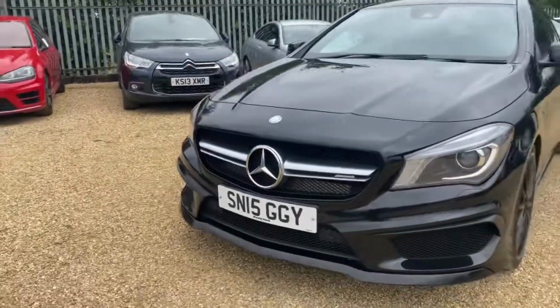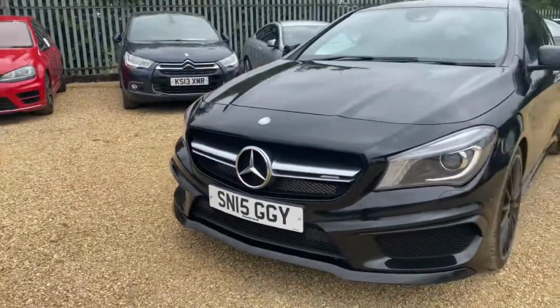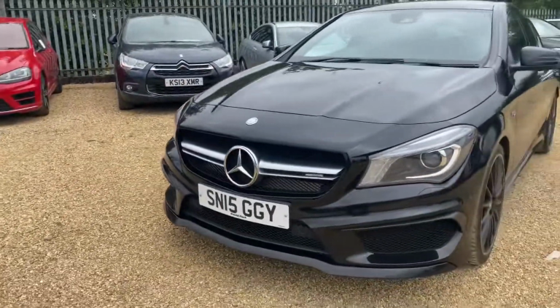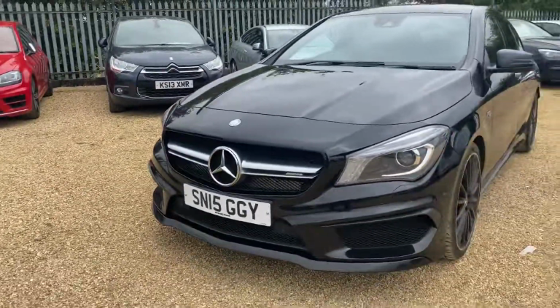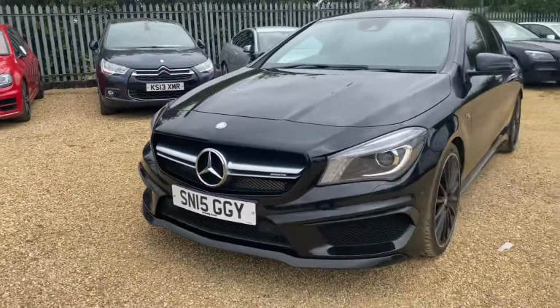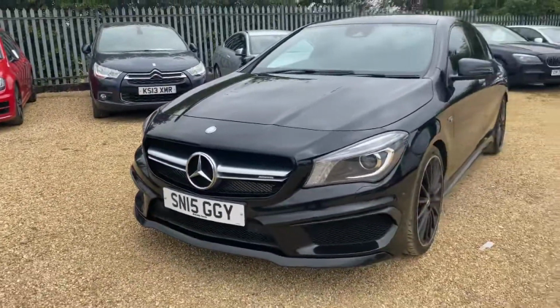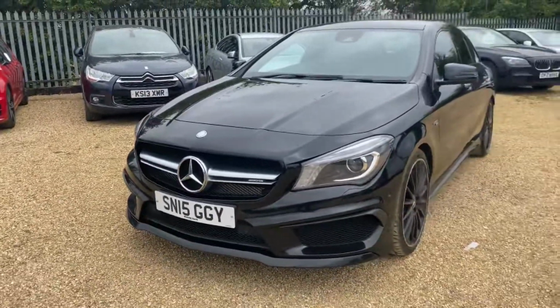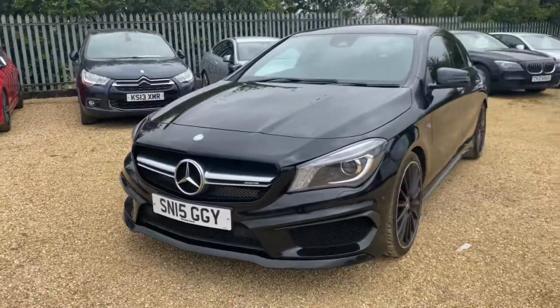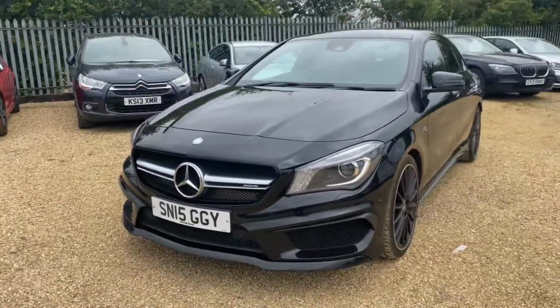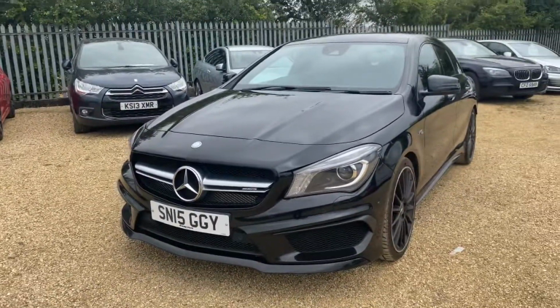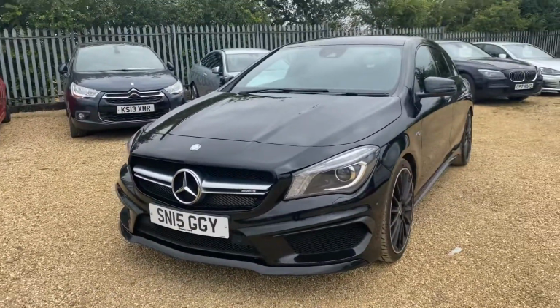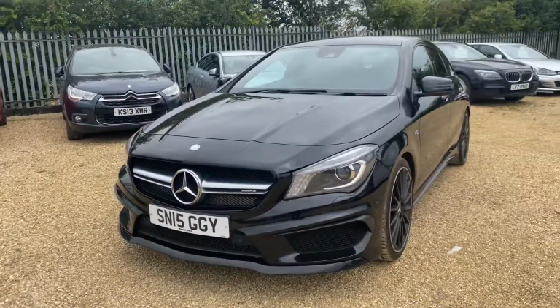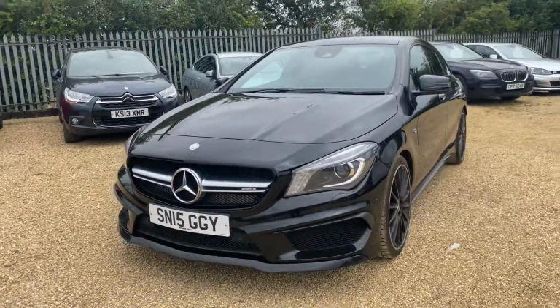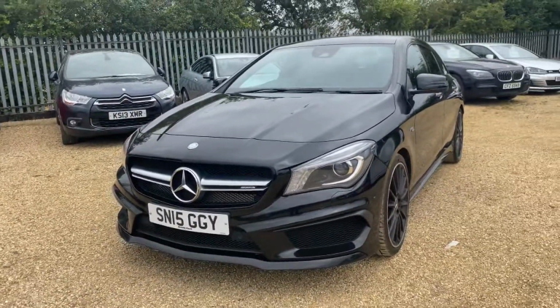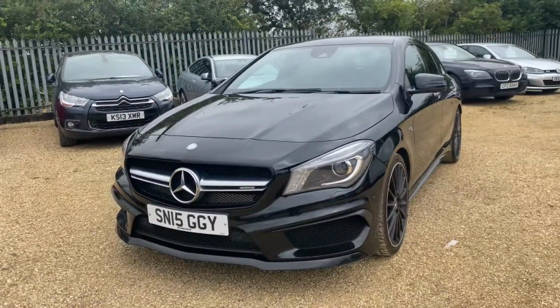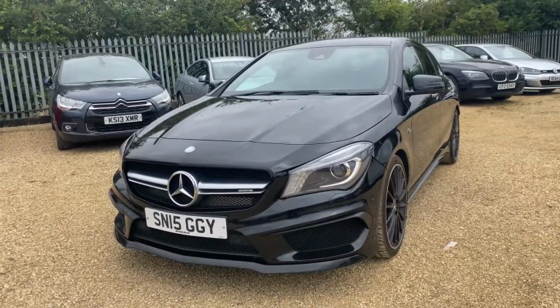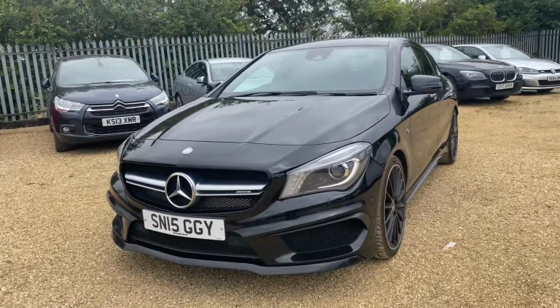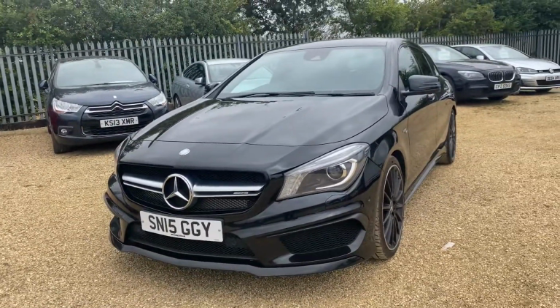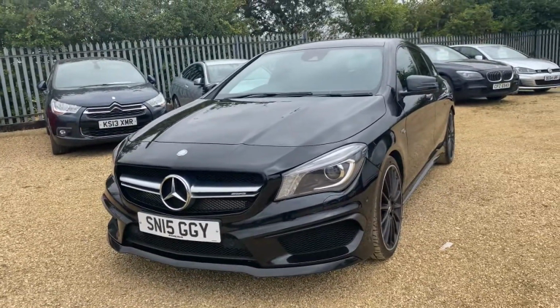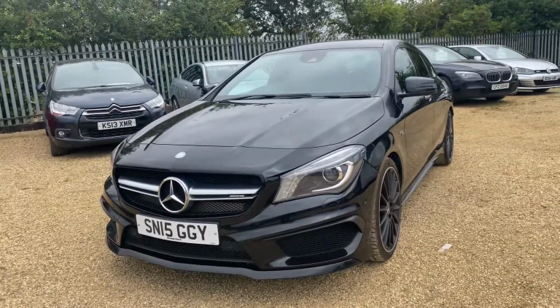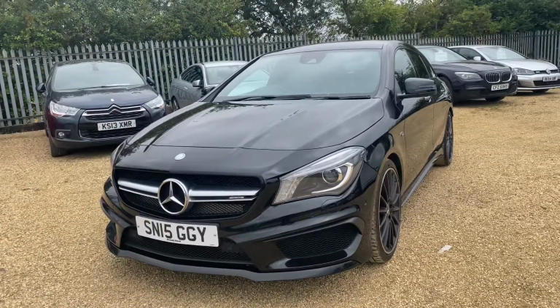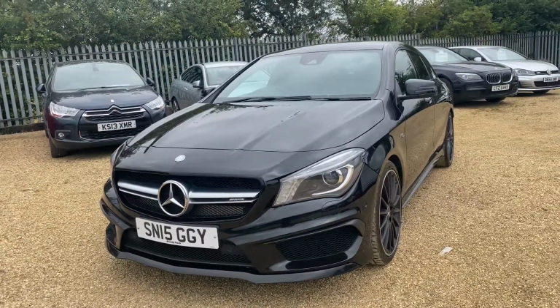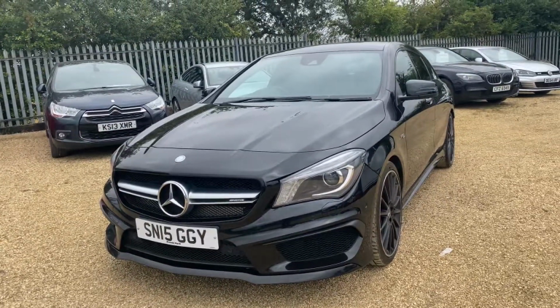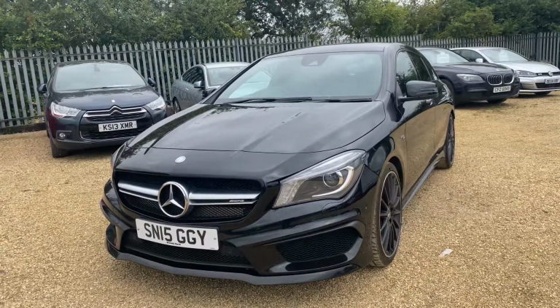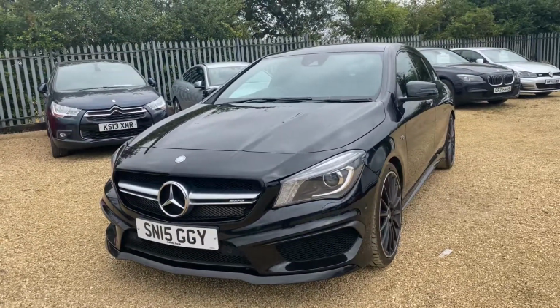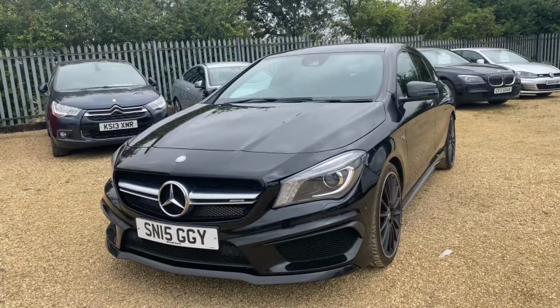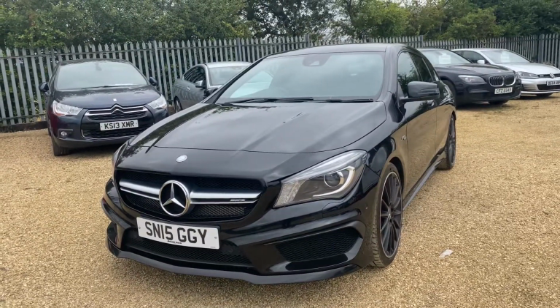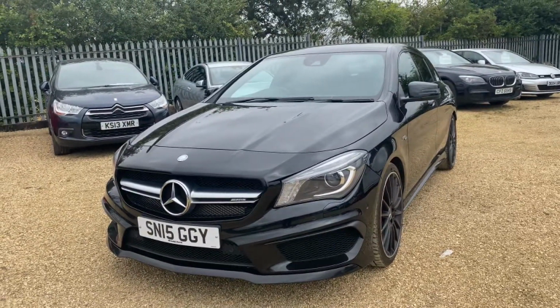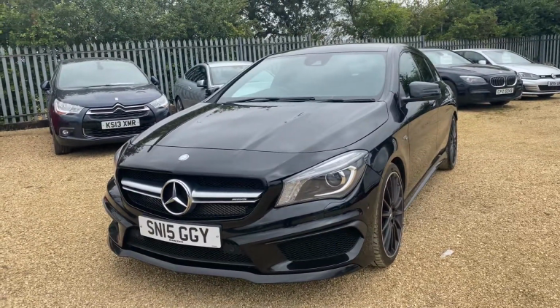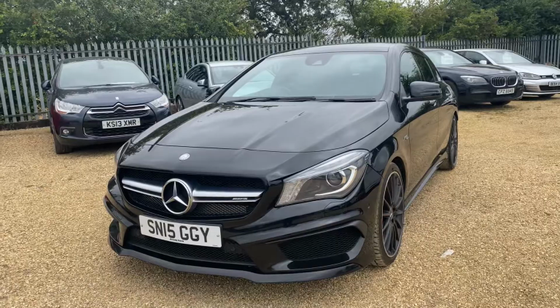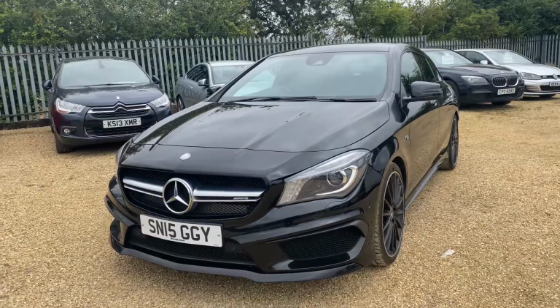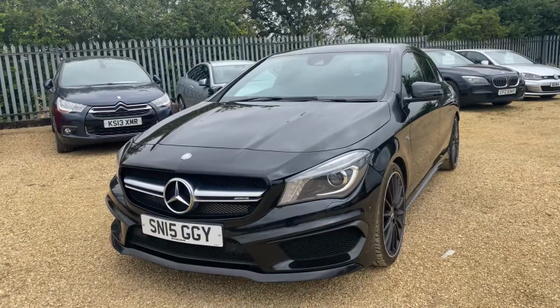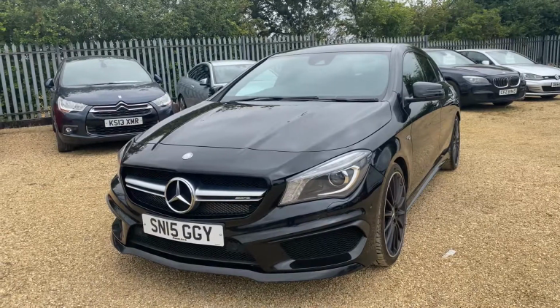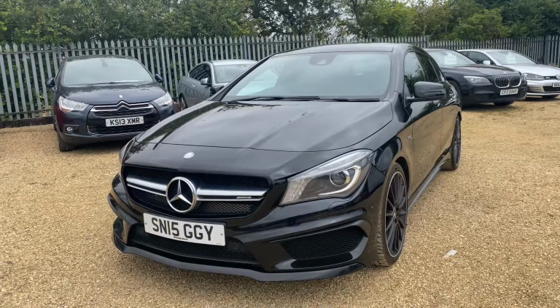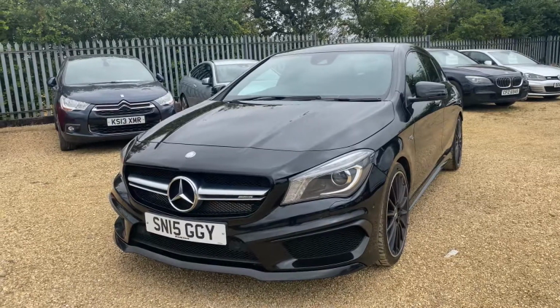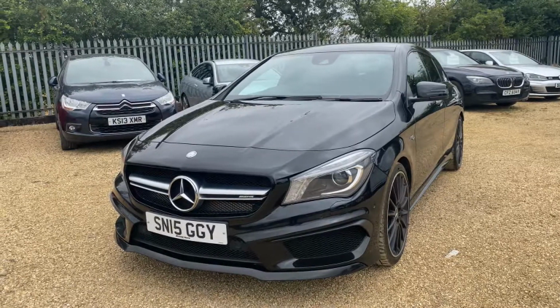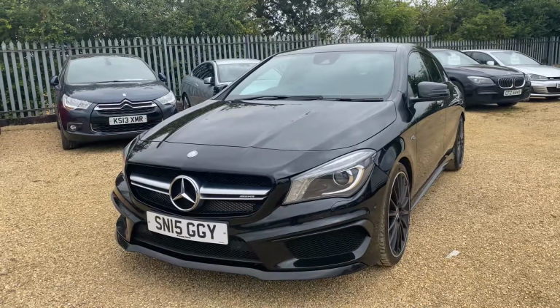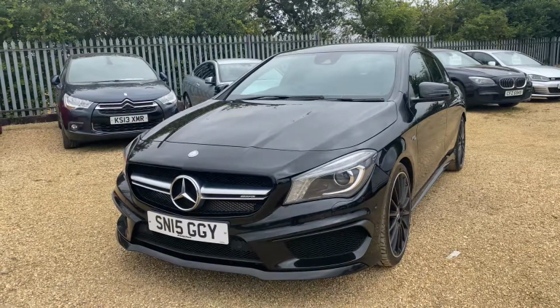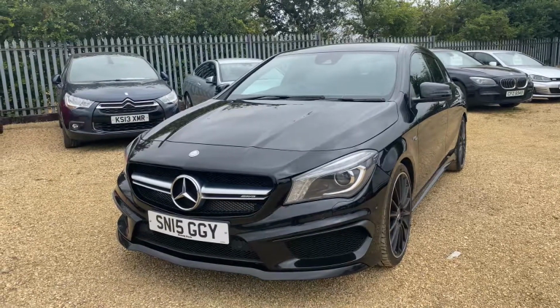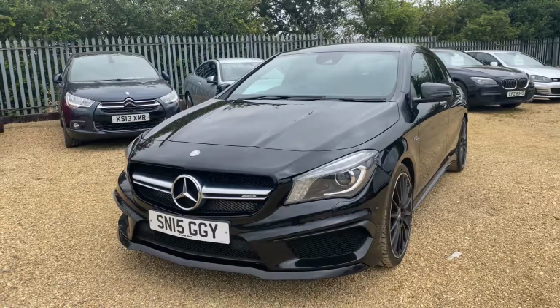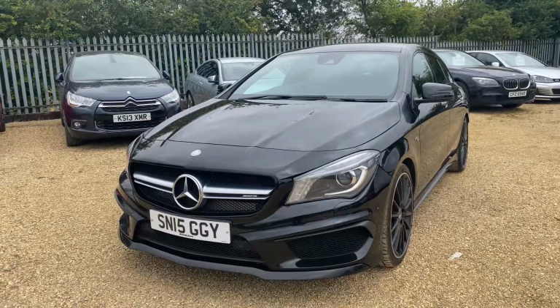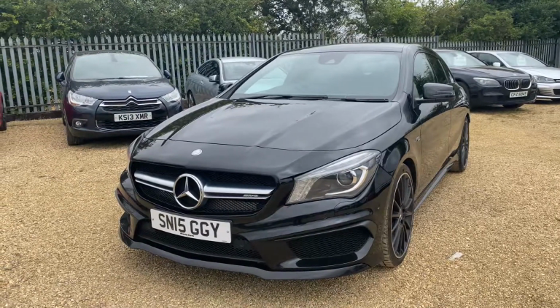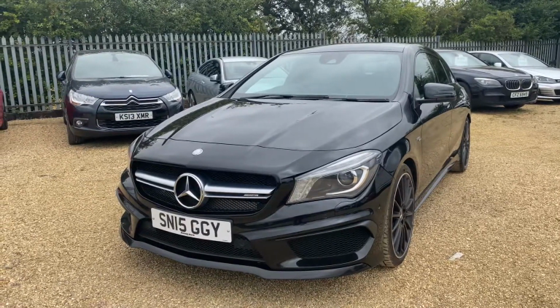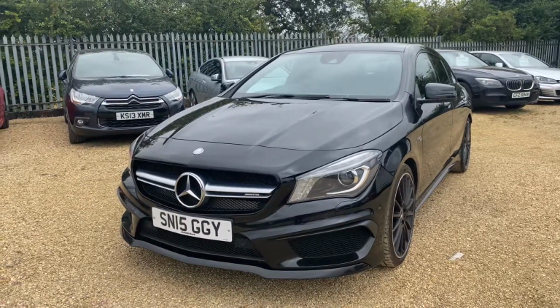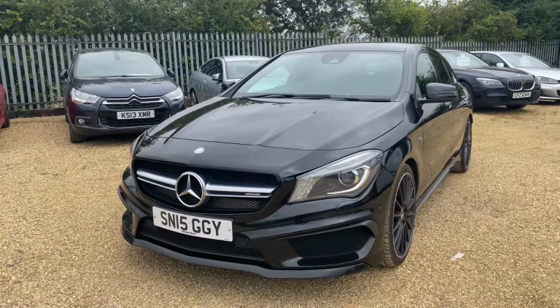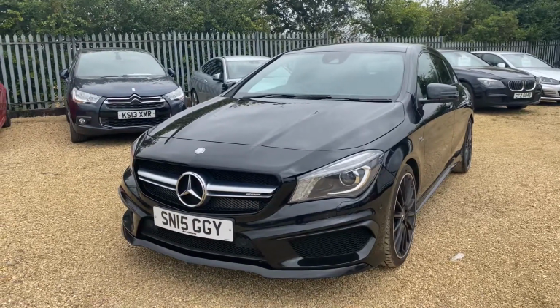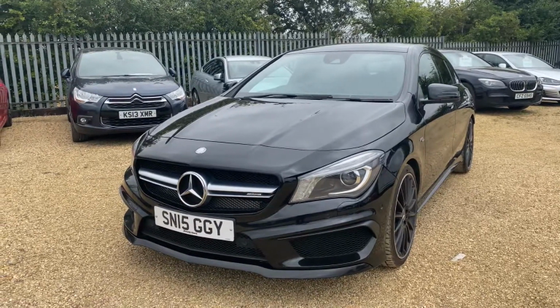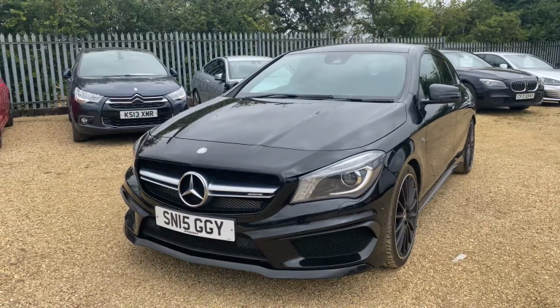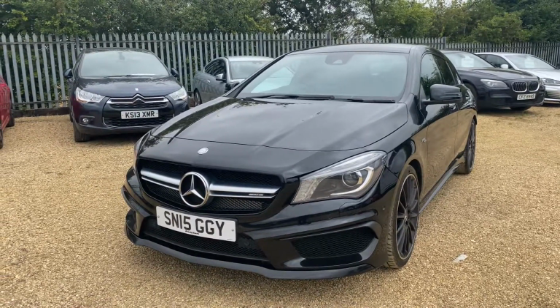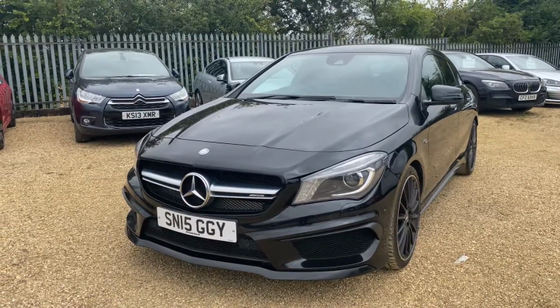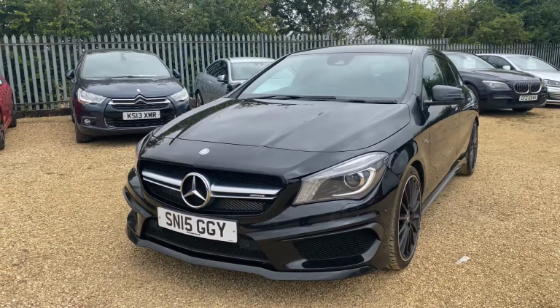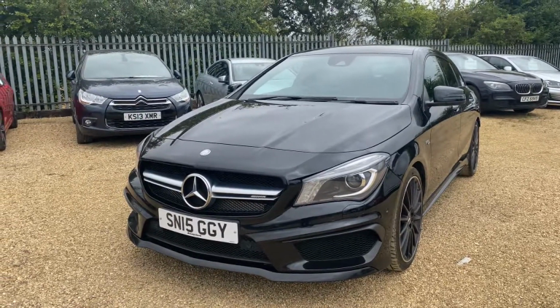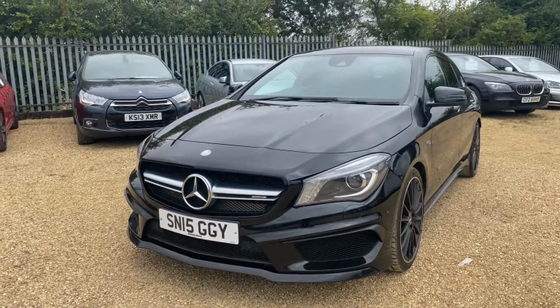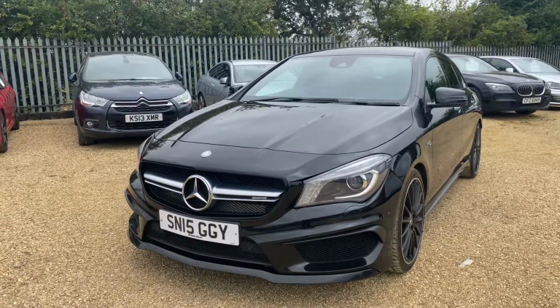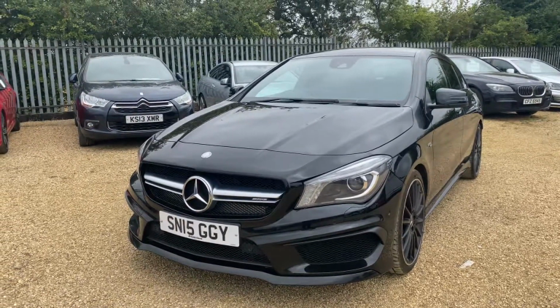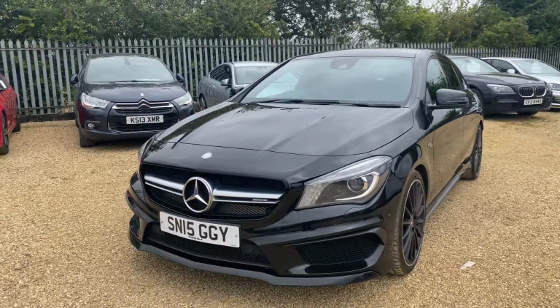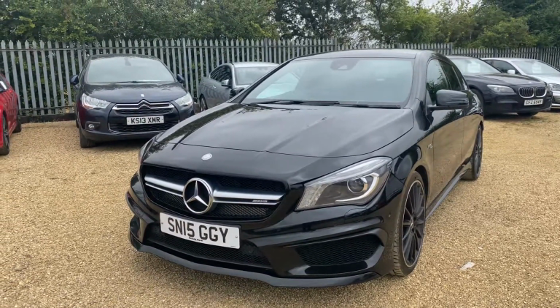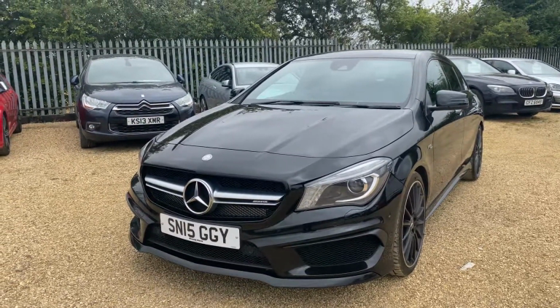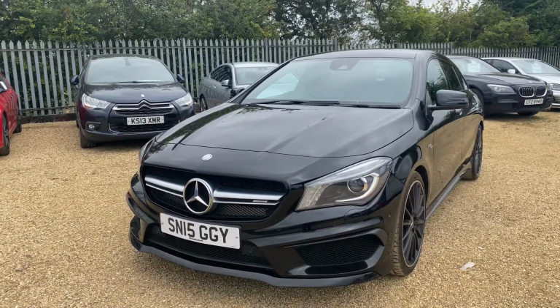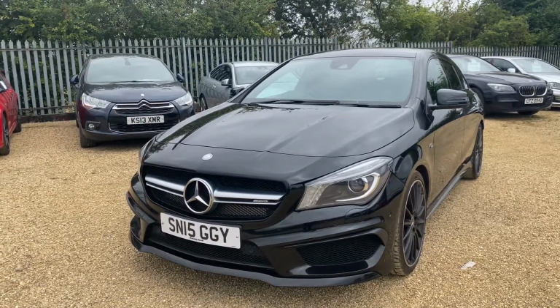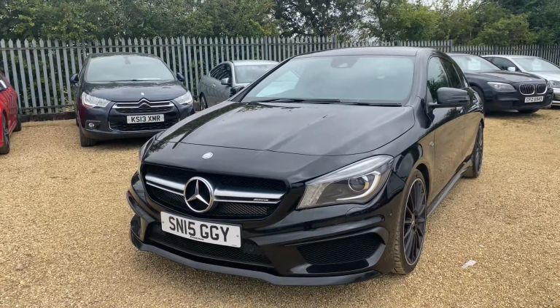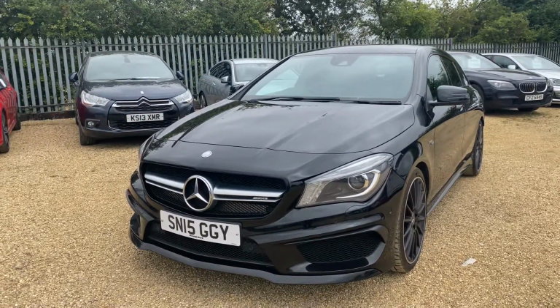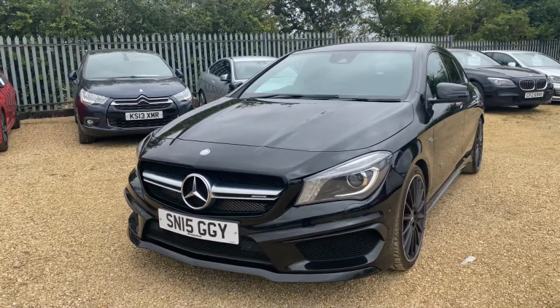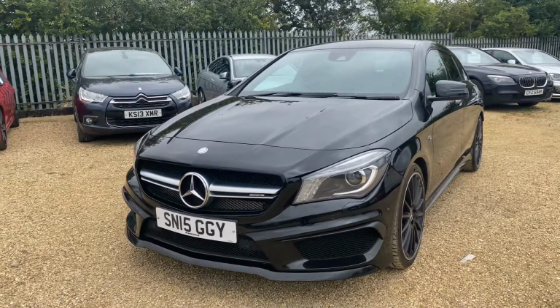If you are interested in this vehicle, you can reserve it on our website at carfirm.co.uk for just £100. Thank you very much for watching.